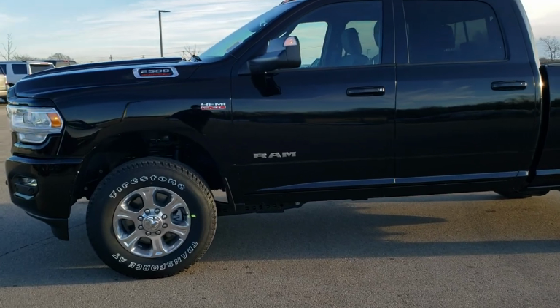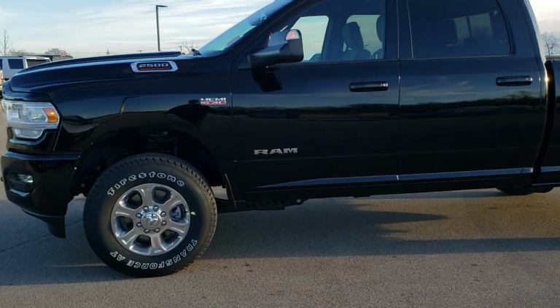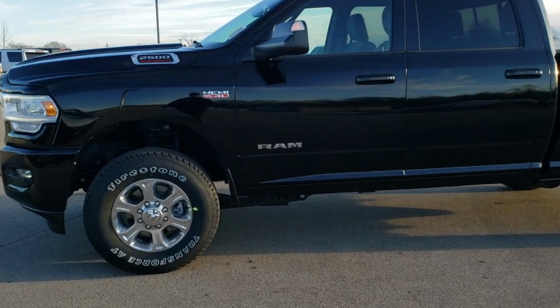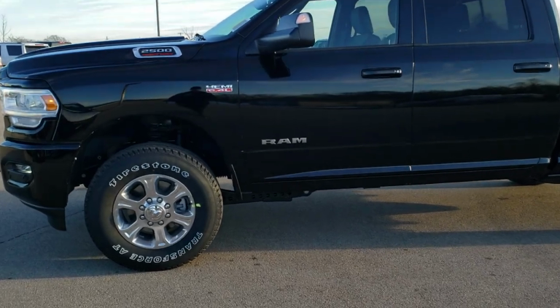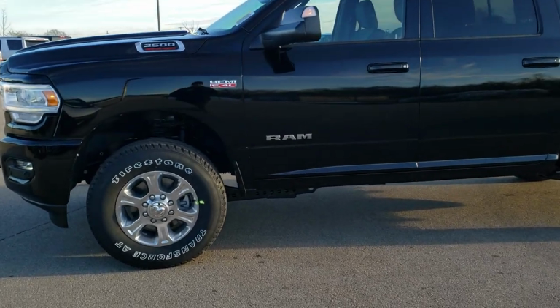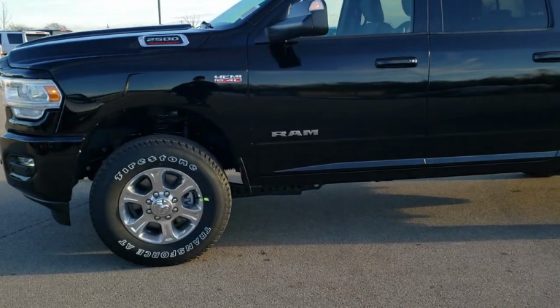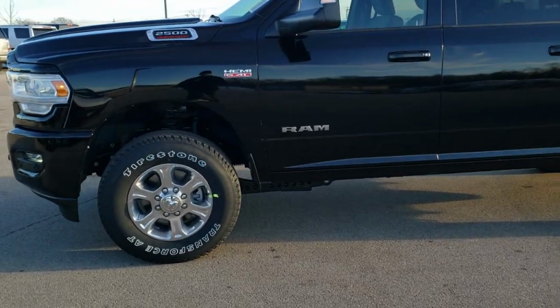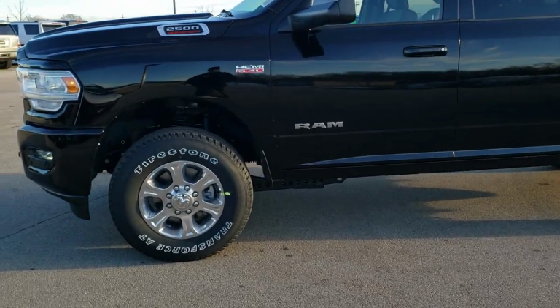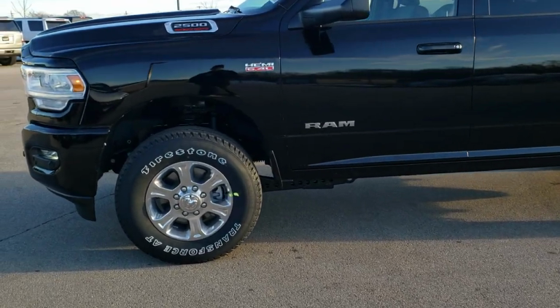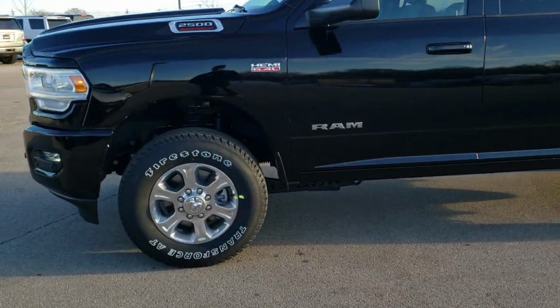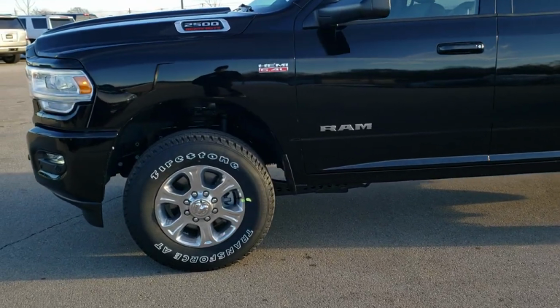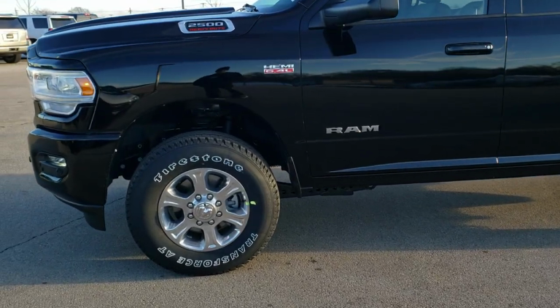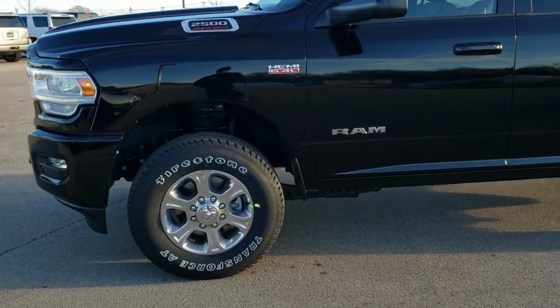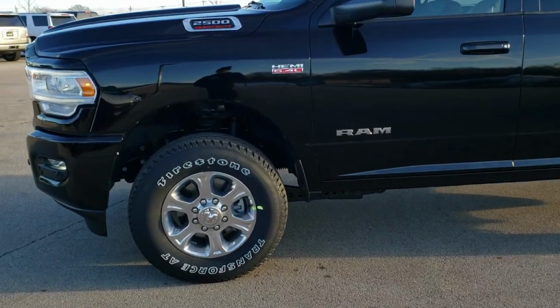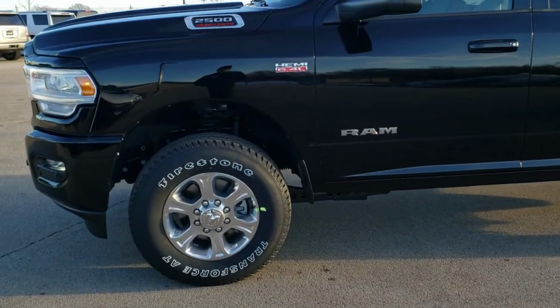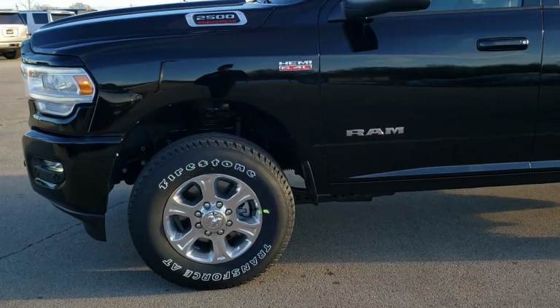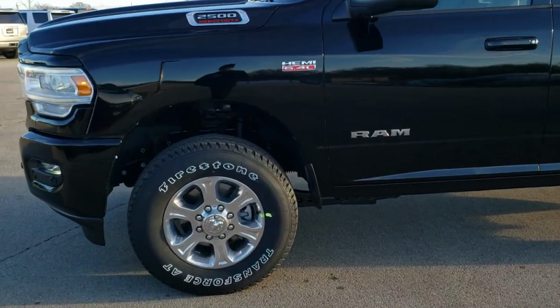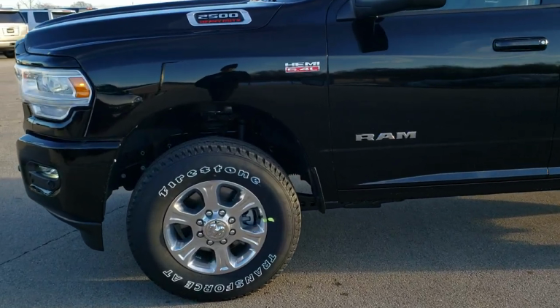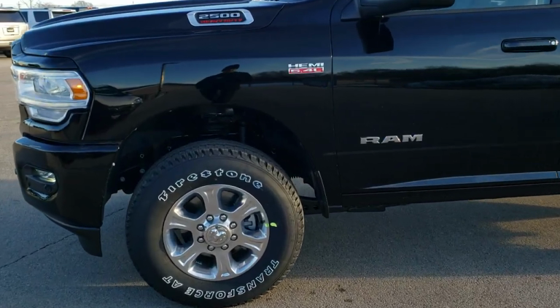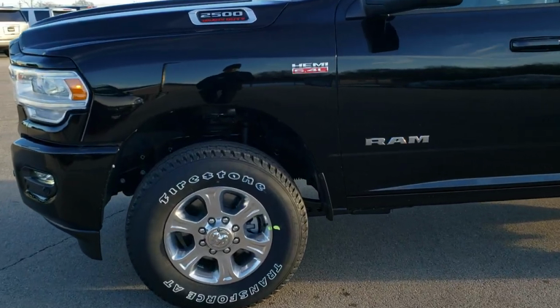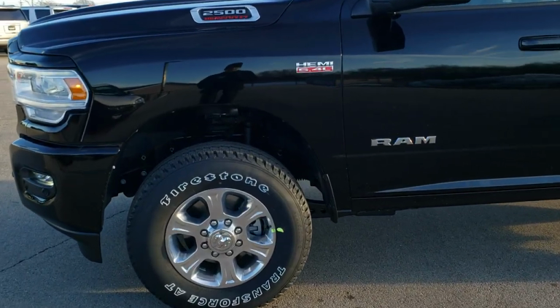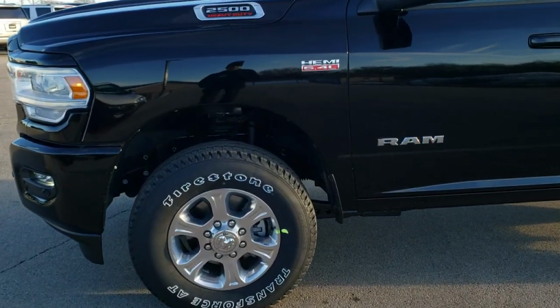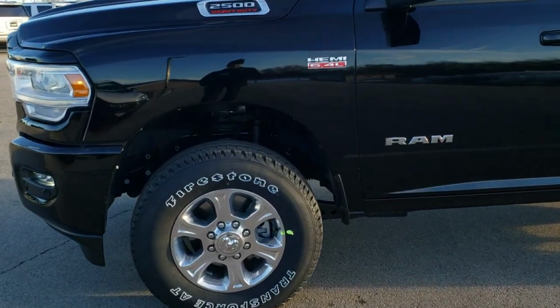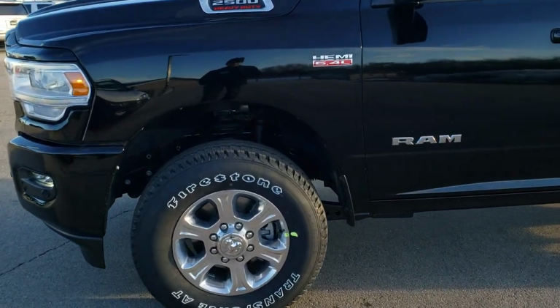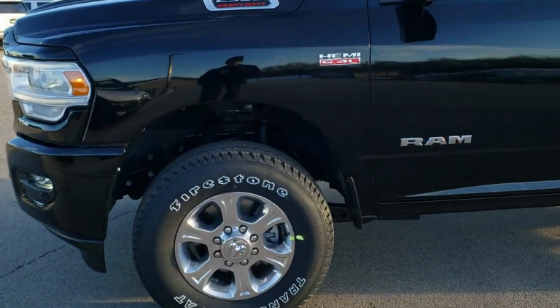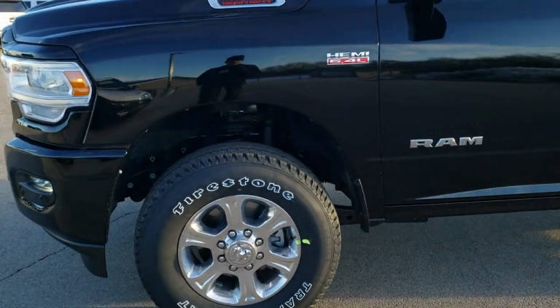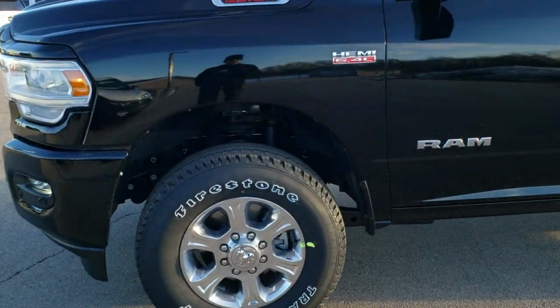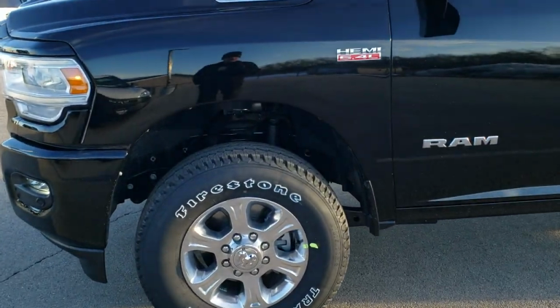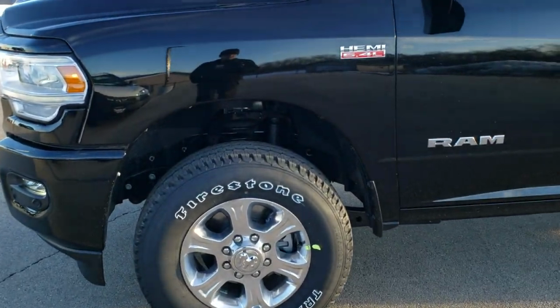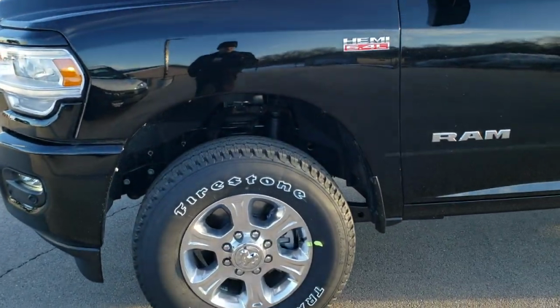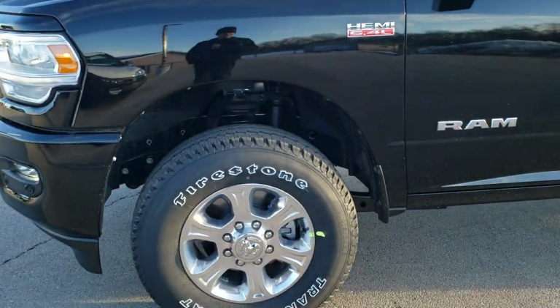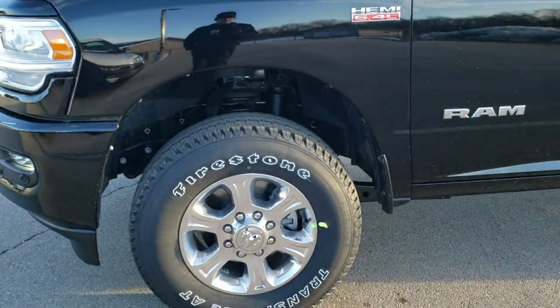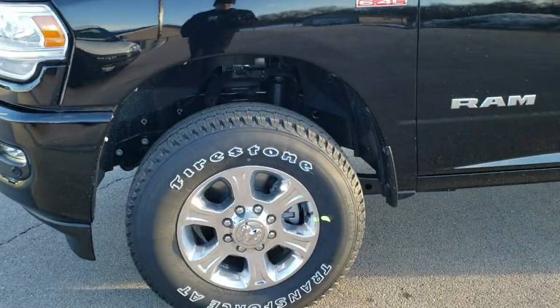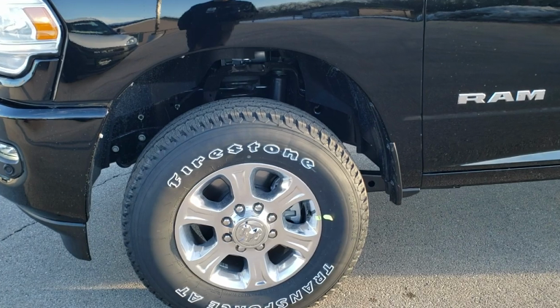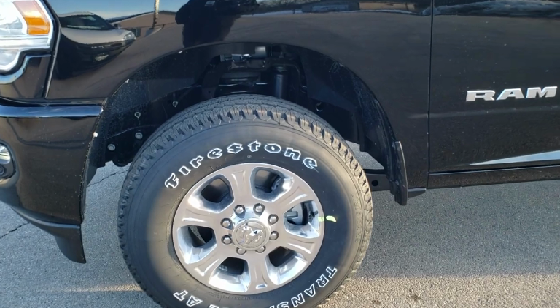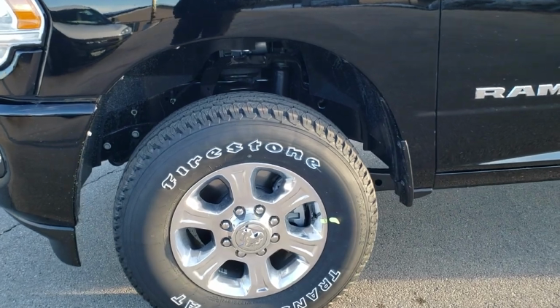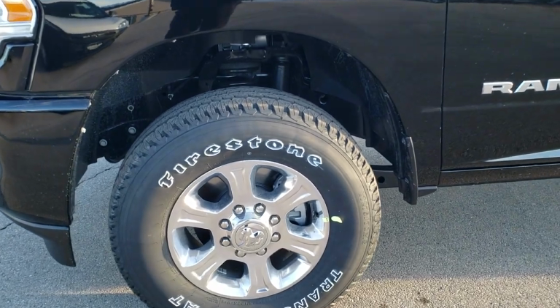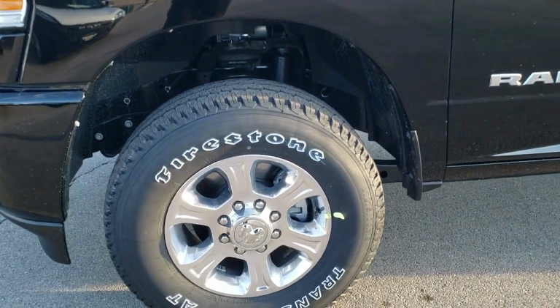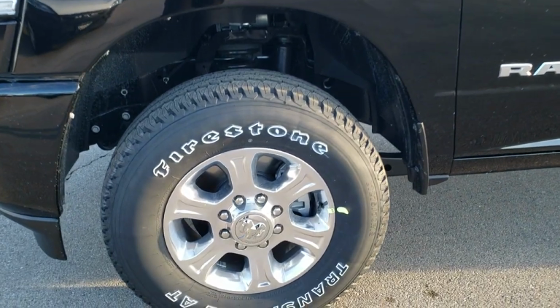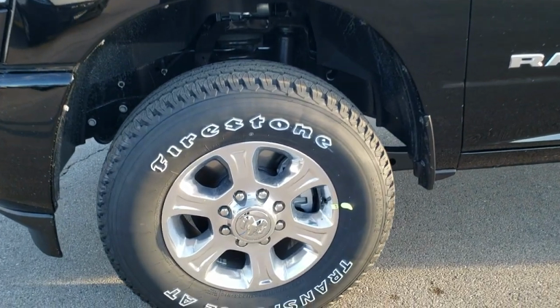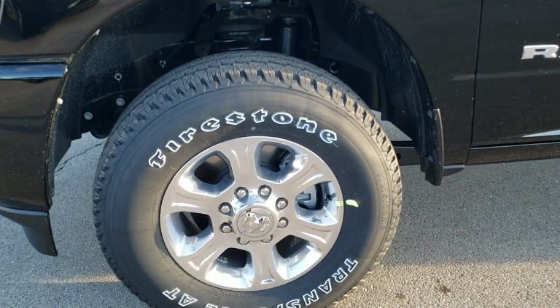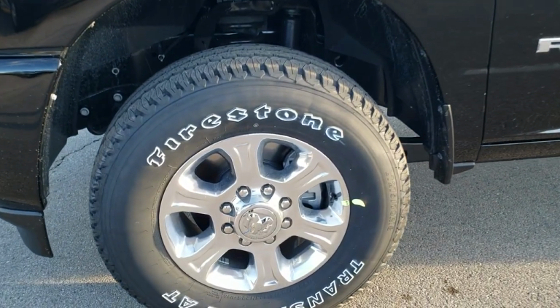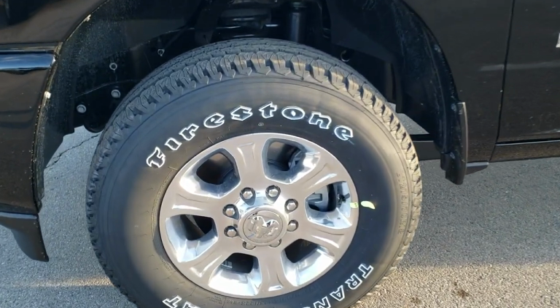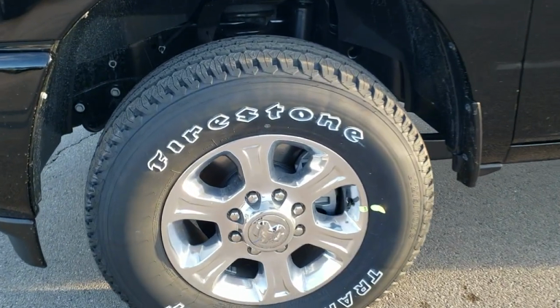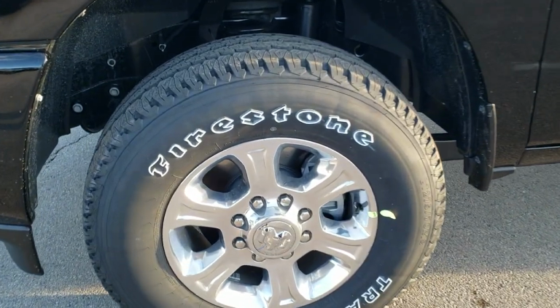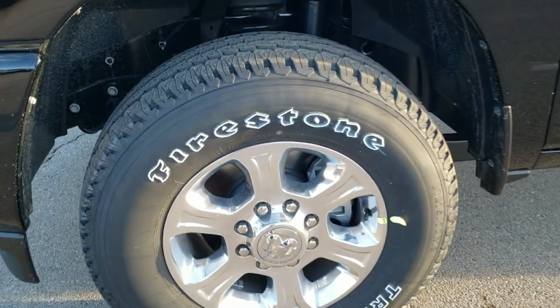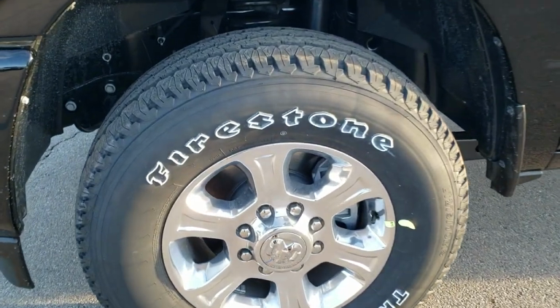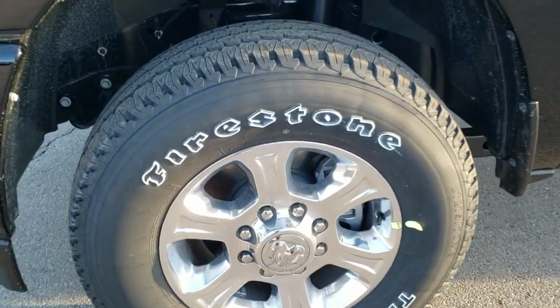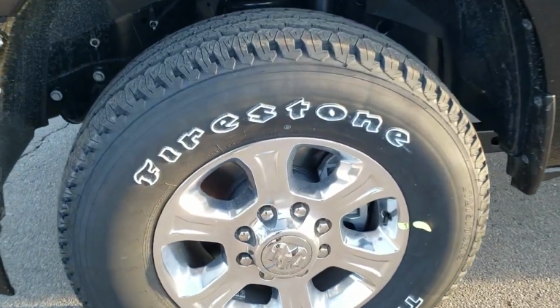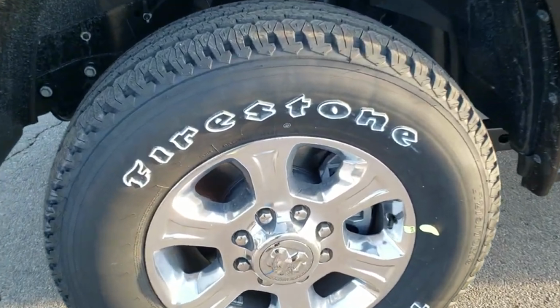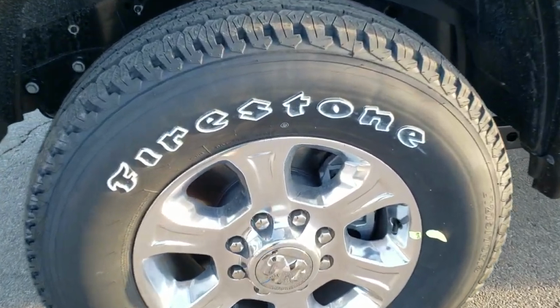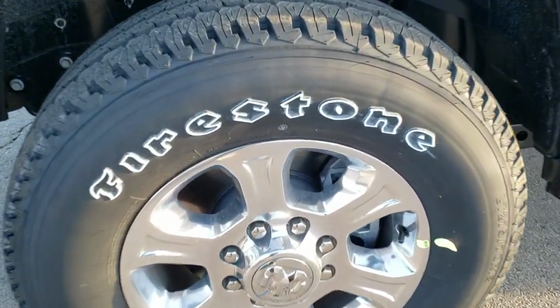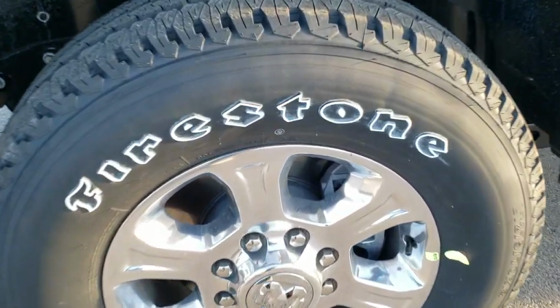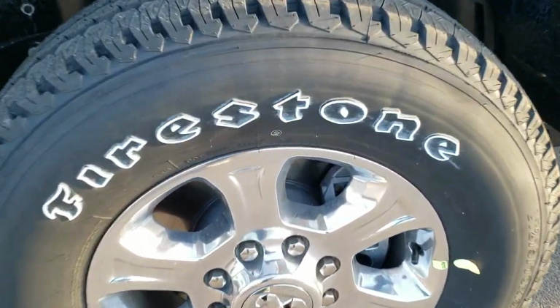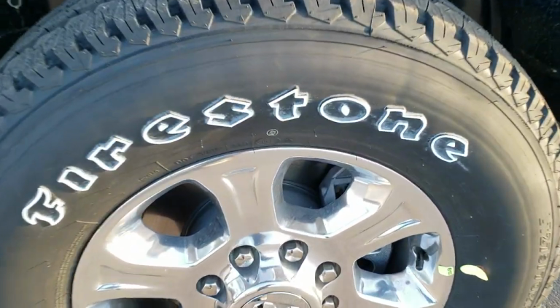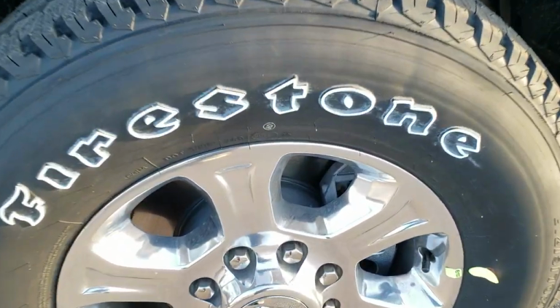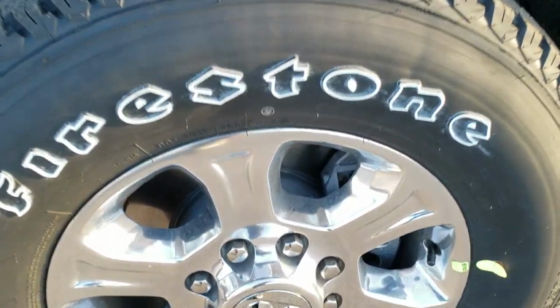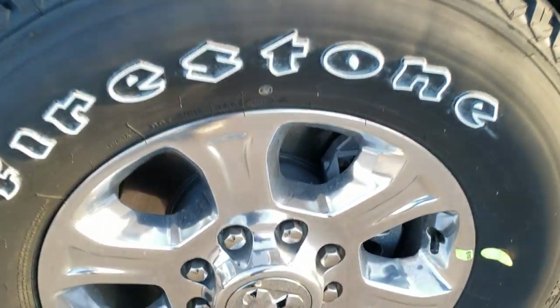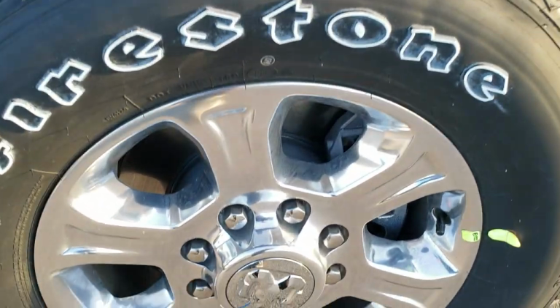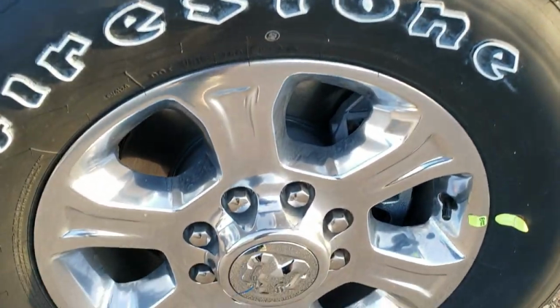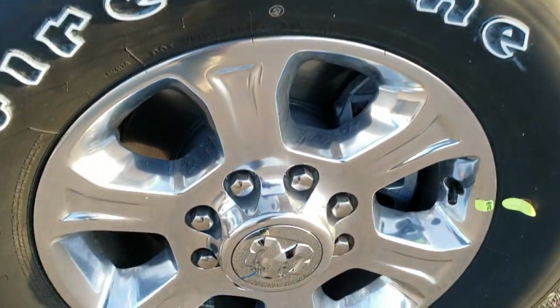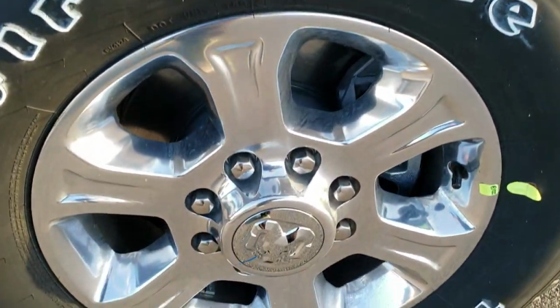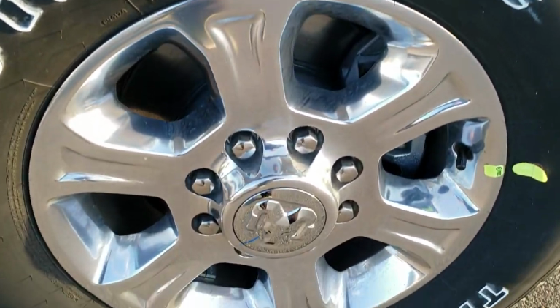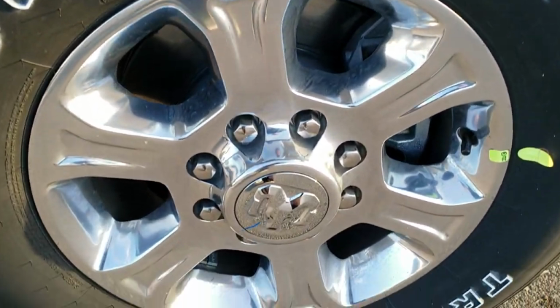We're going to get up close and go over all the options on this truck. If you want to check out more photos of this truck, in the upper right-hand part of your screen there is a link right to our website — click that and check us out there.